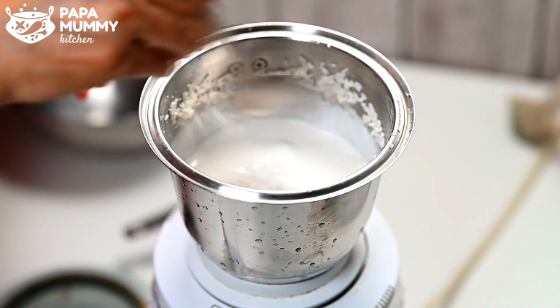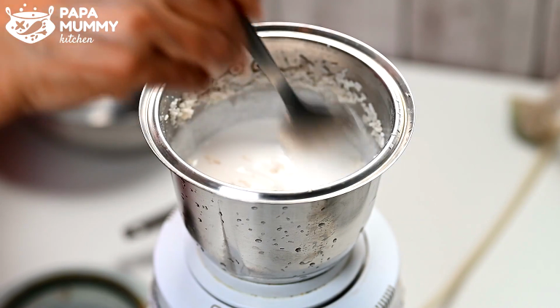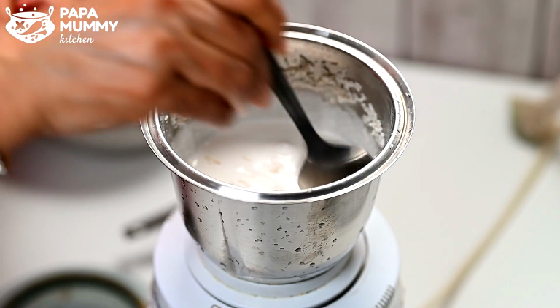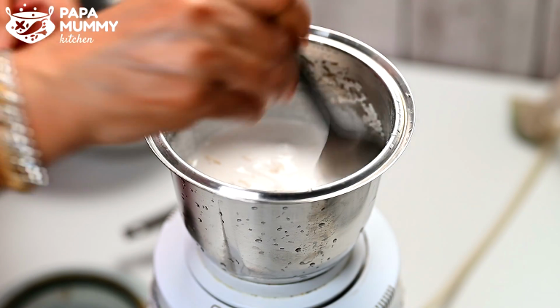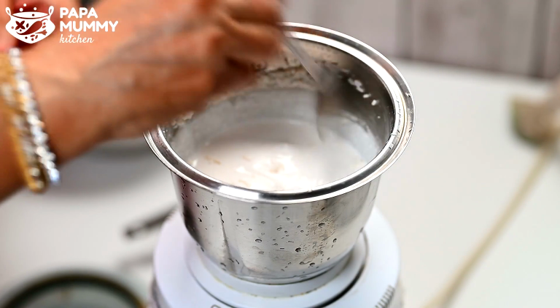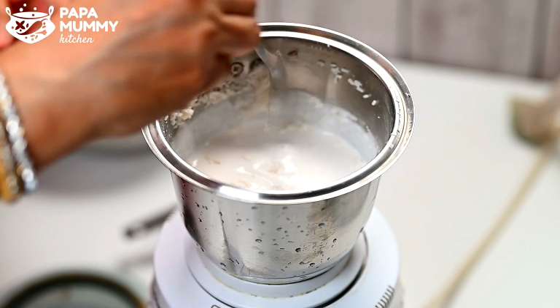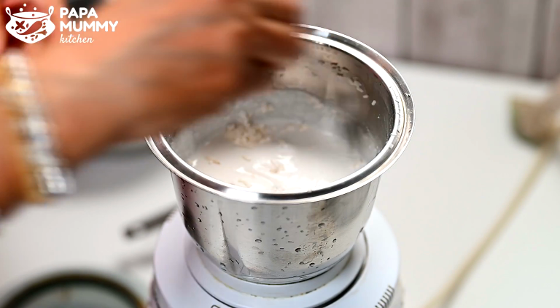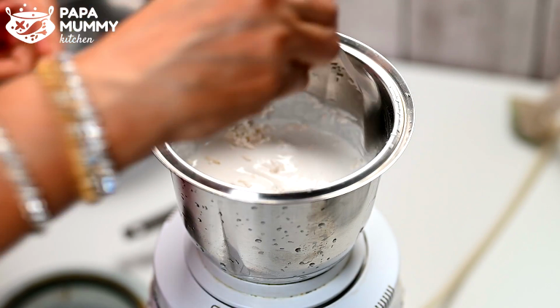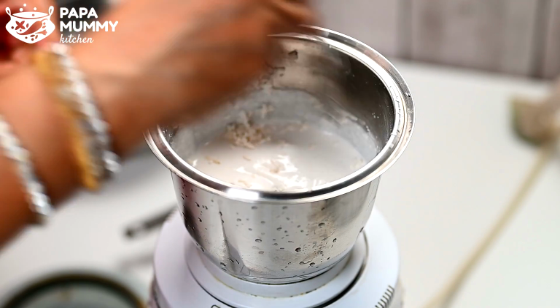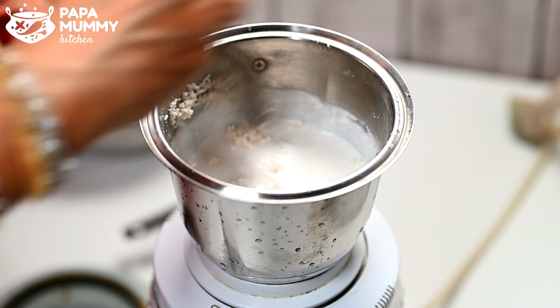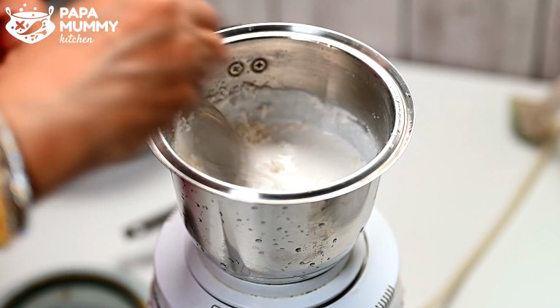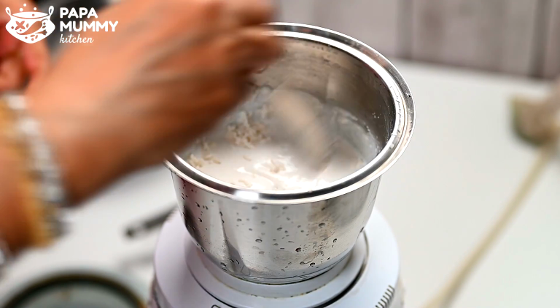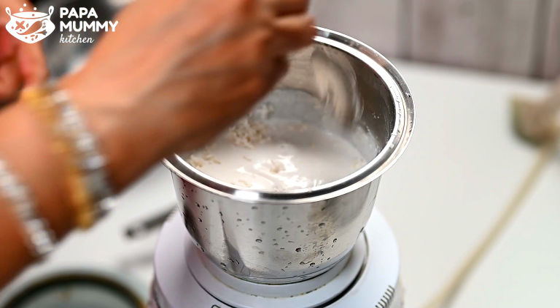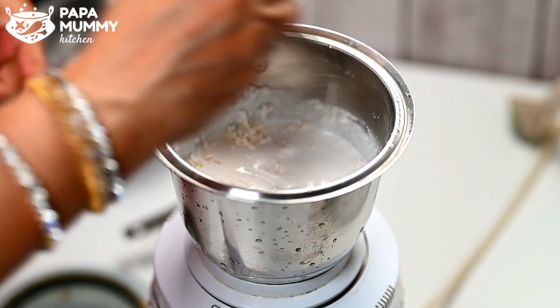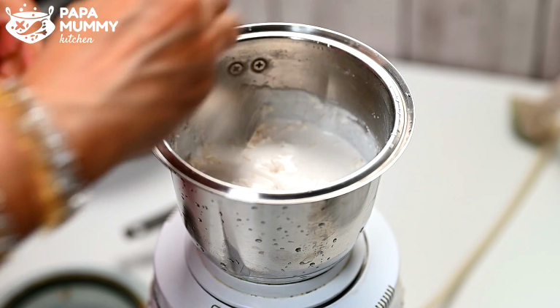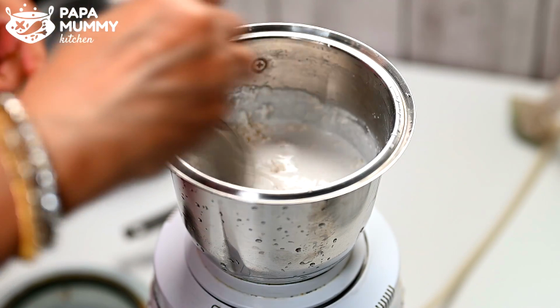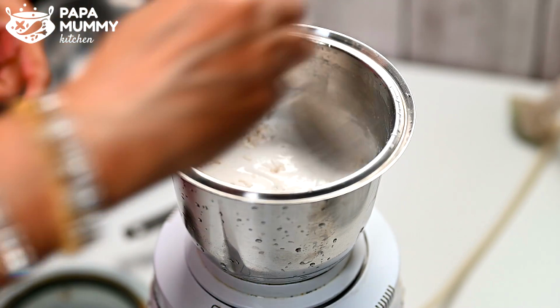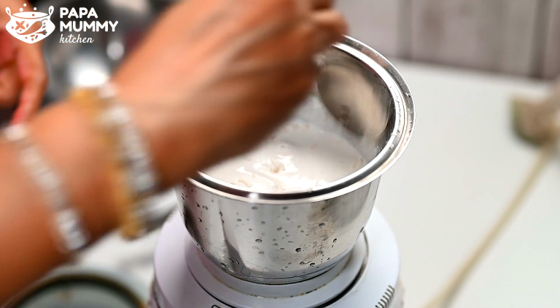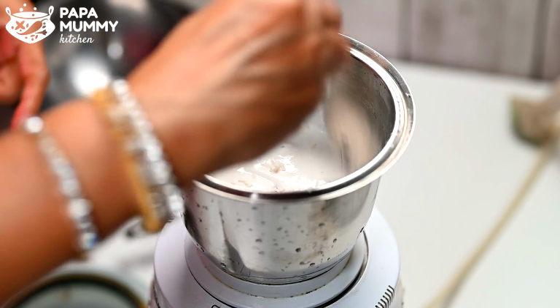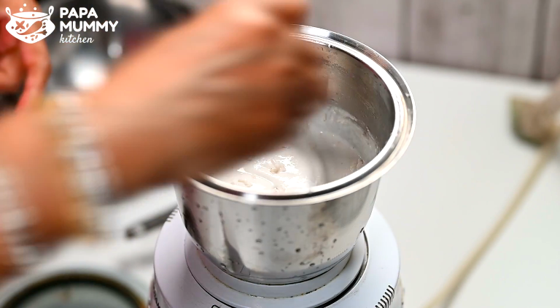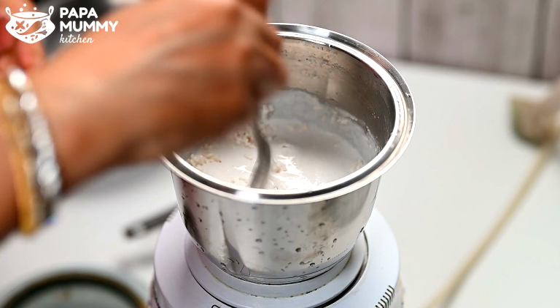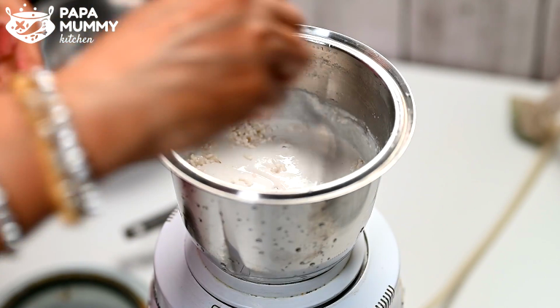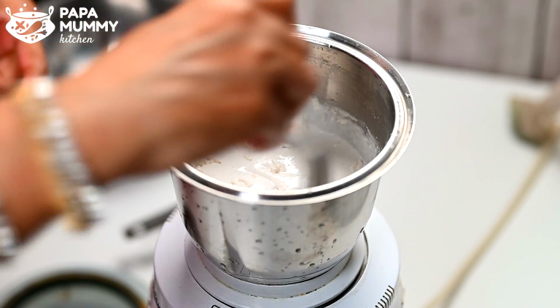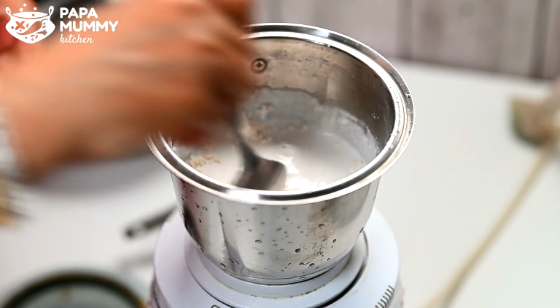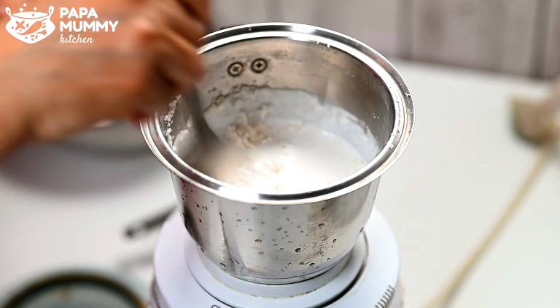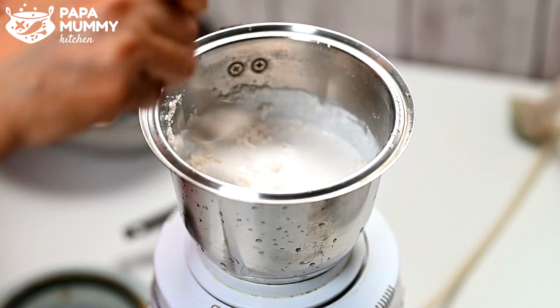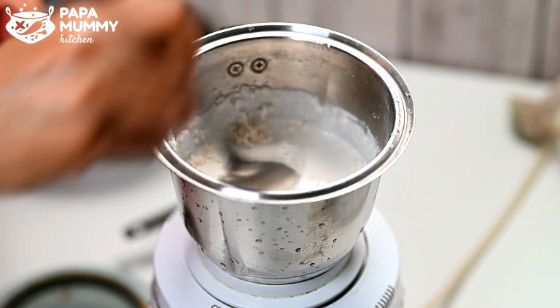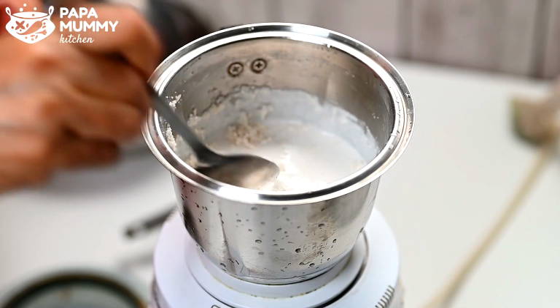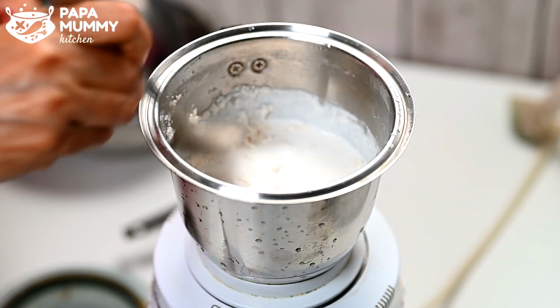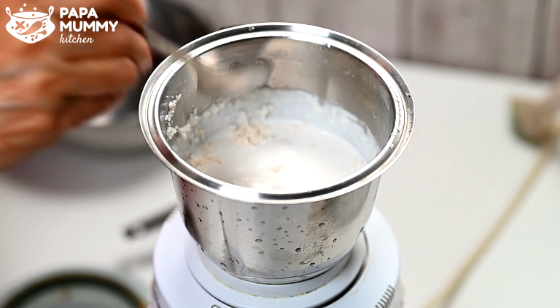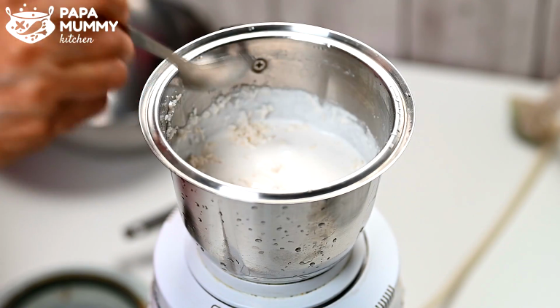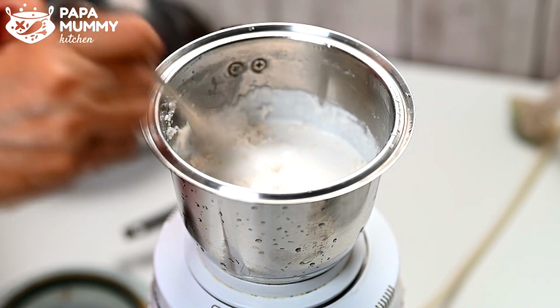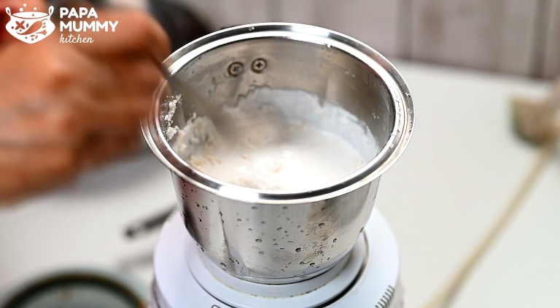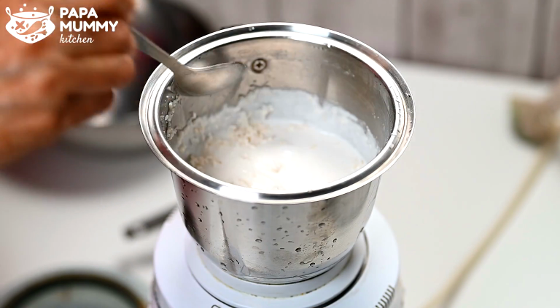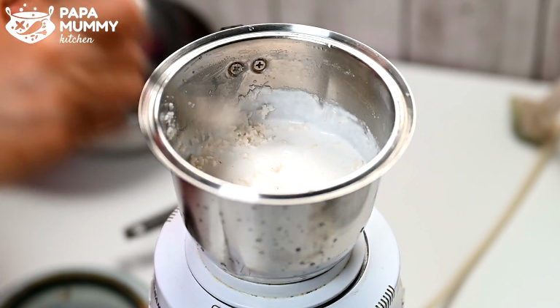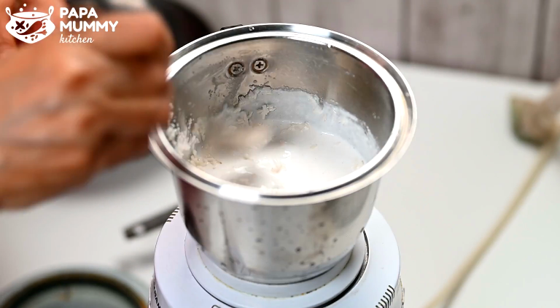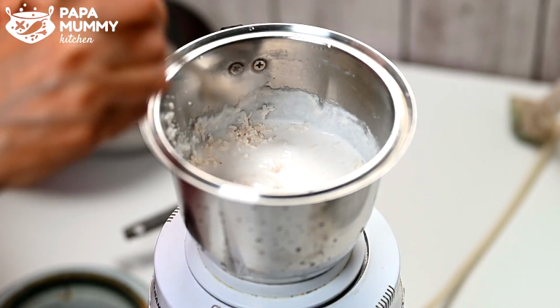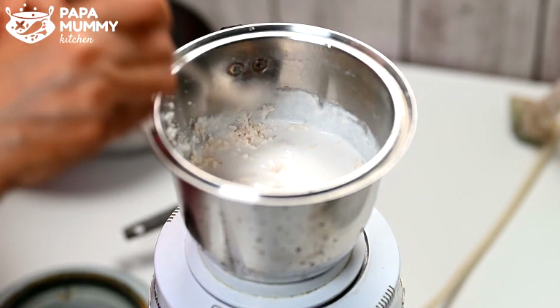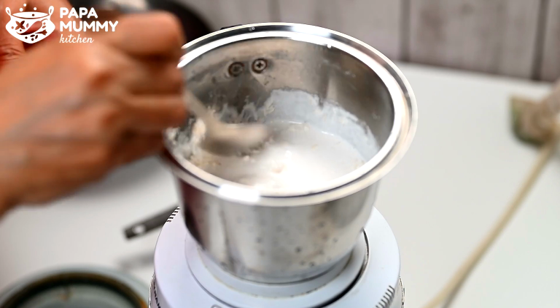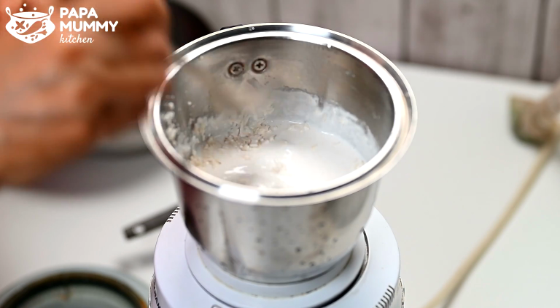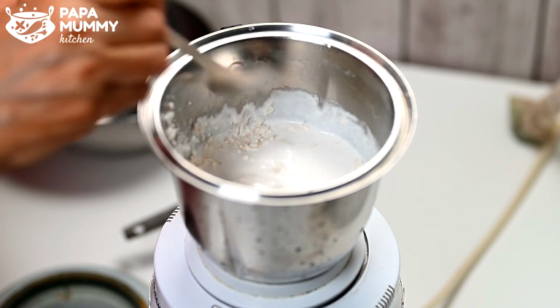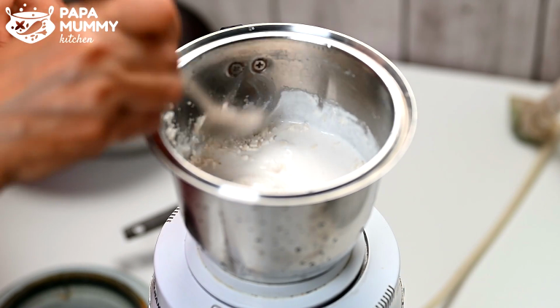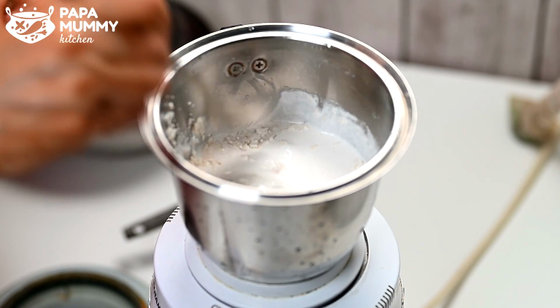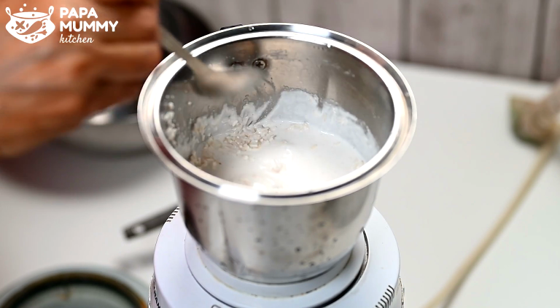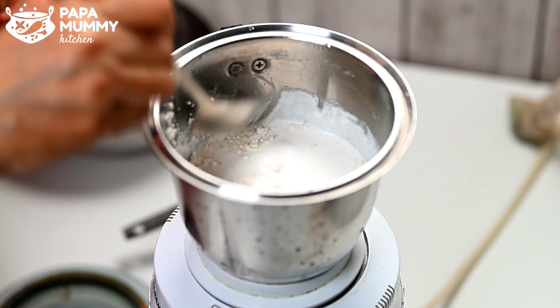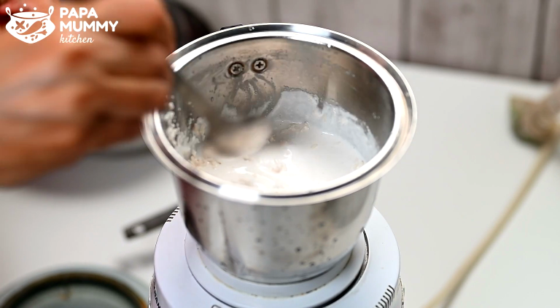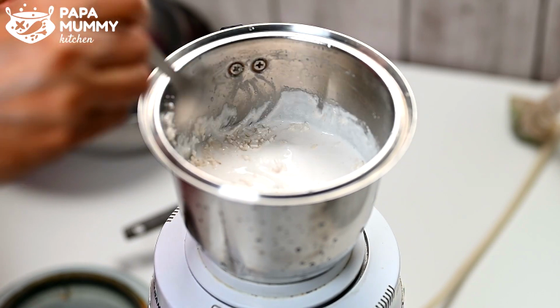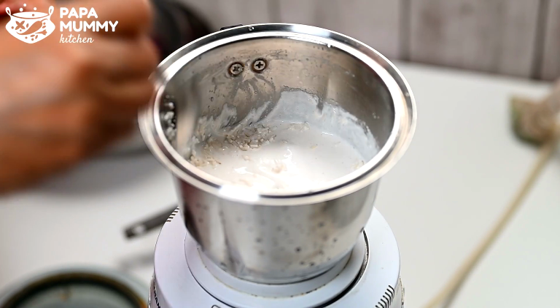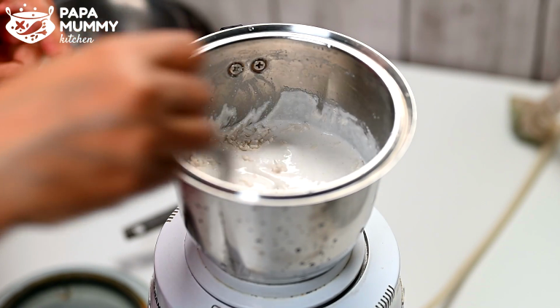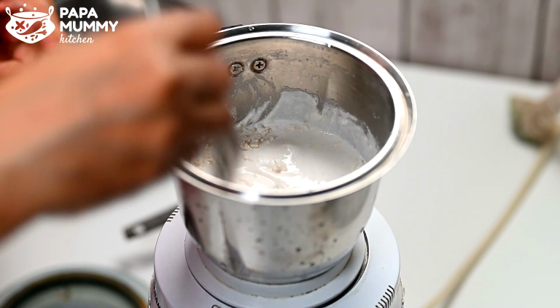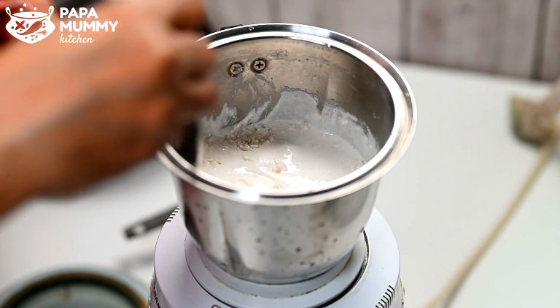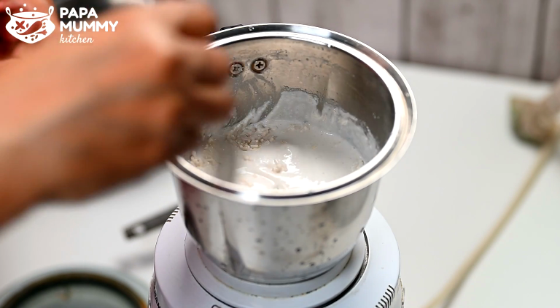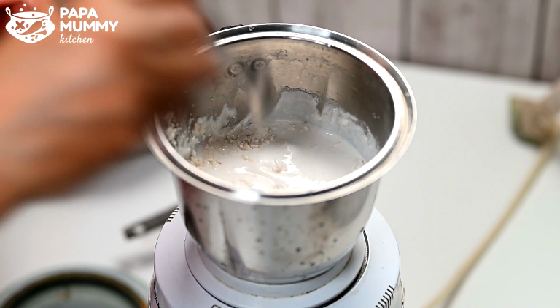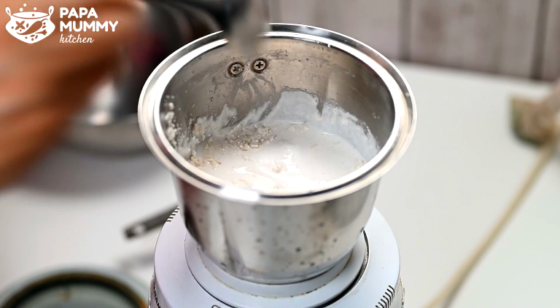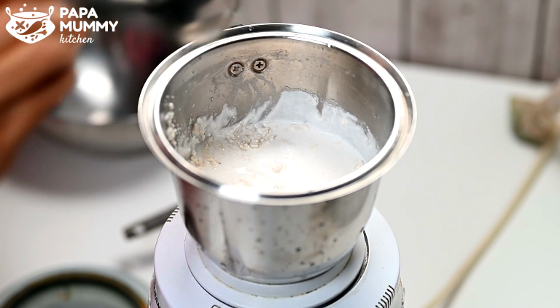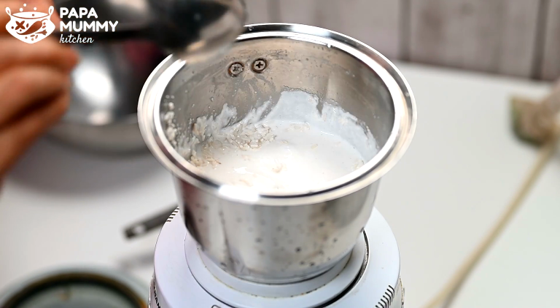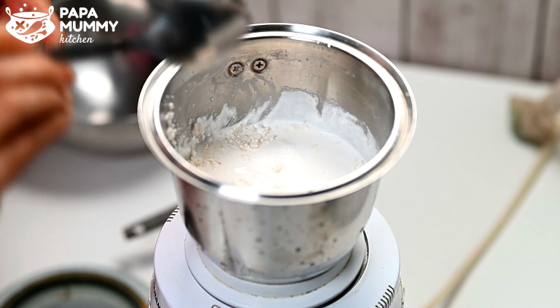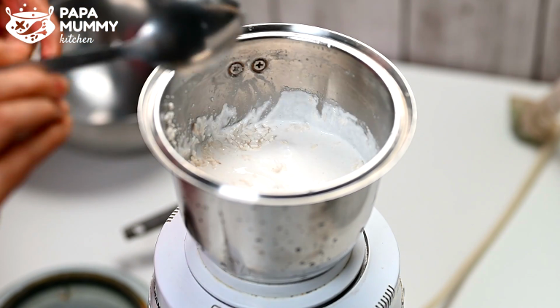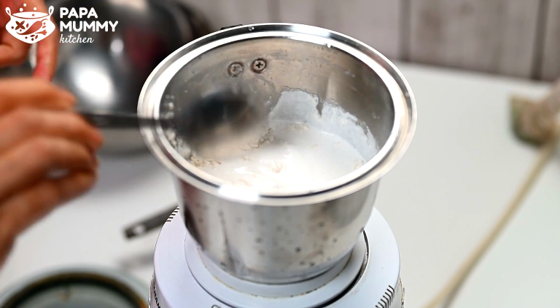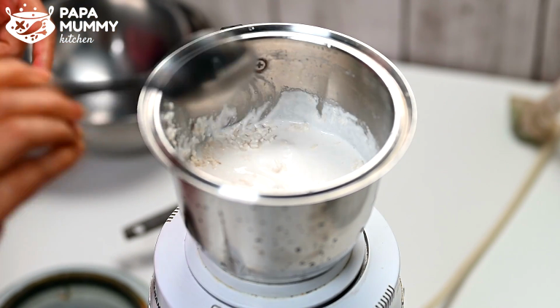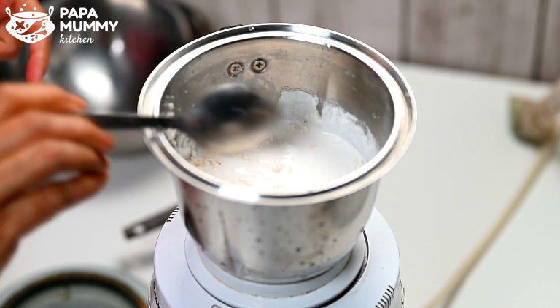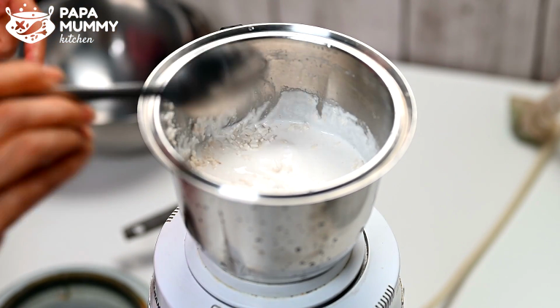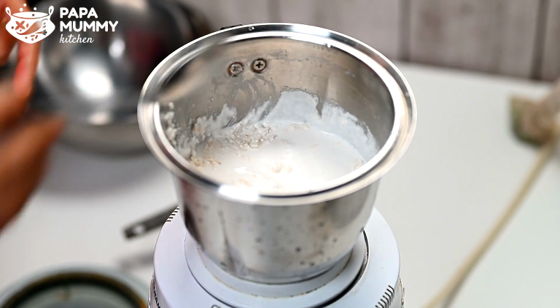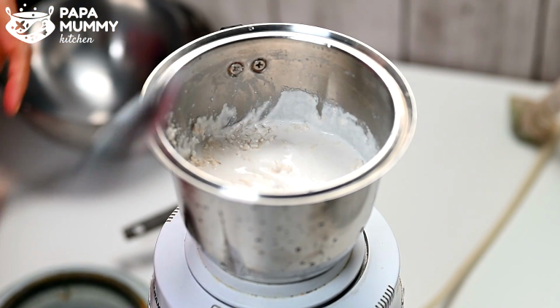We are going to cross this semi-finished paste and we will be making a smooth paste. With this paste, we will be making a cream dough.